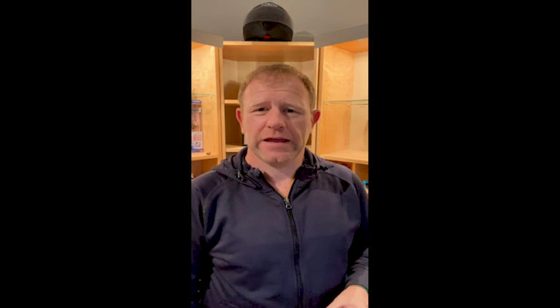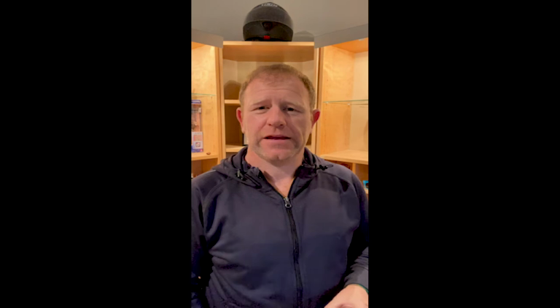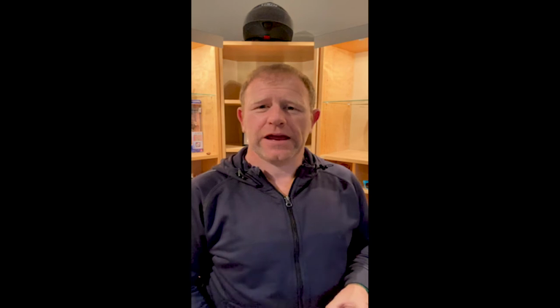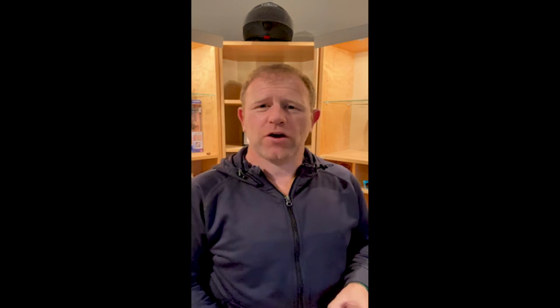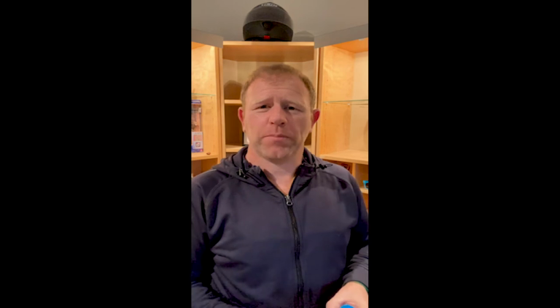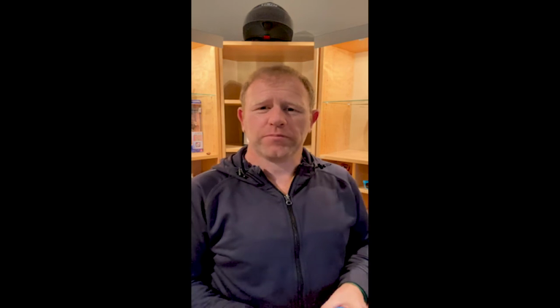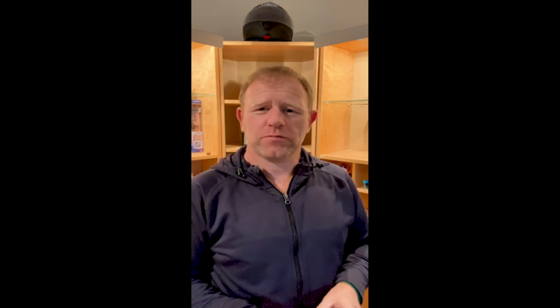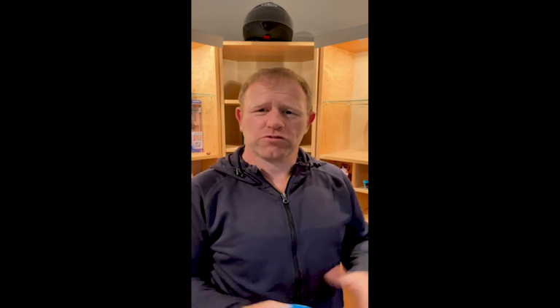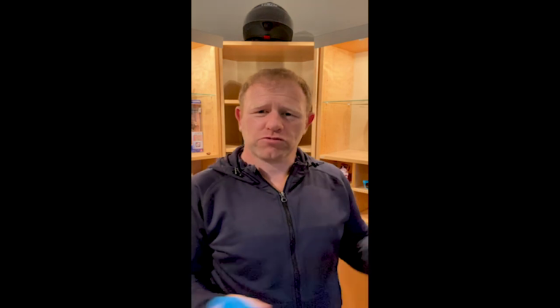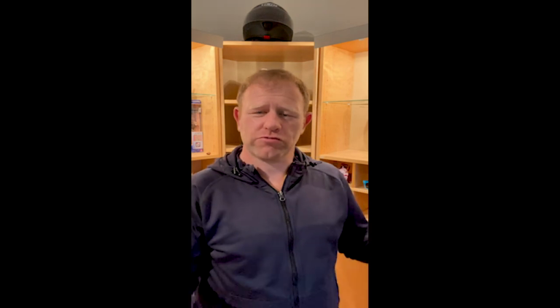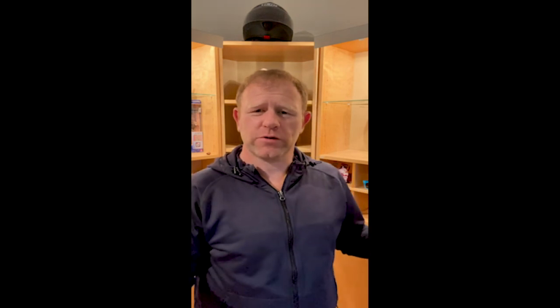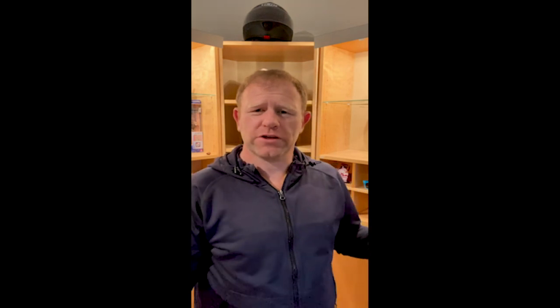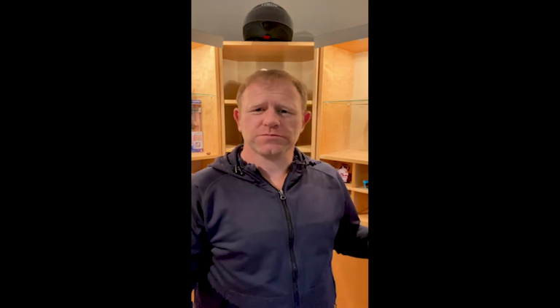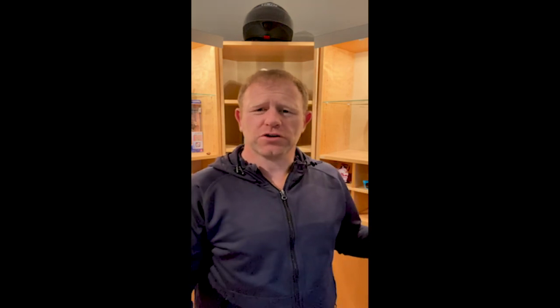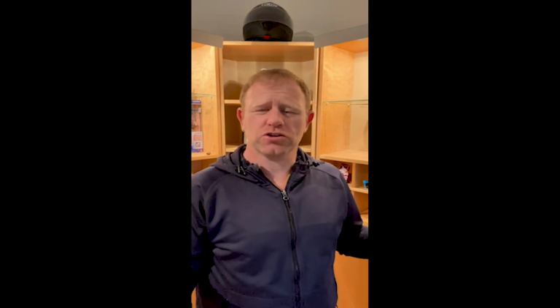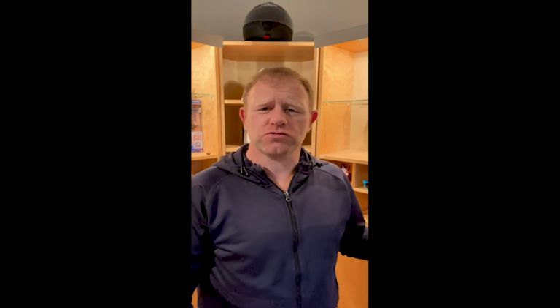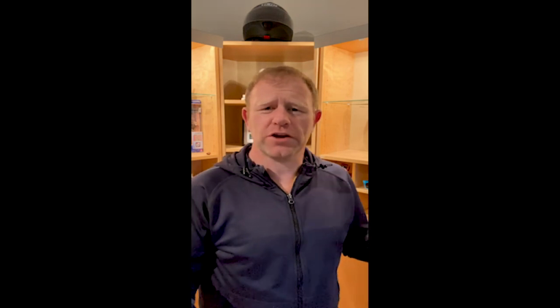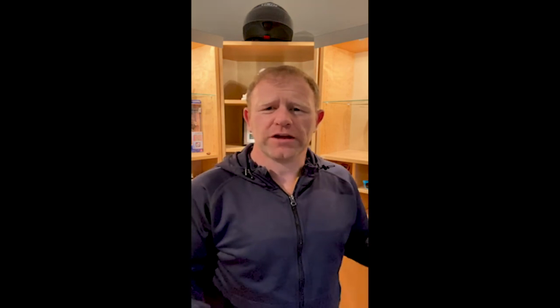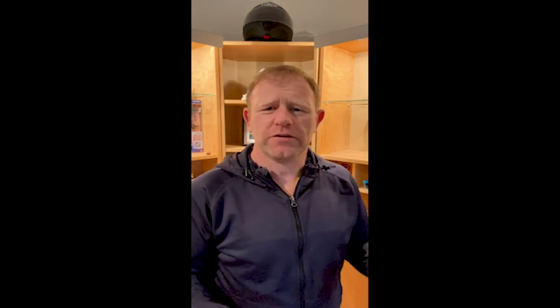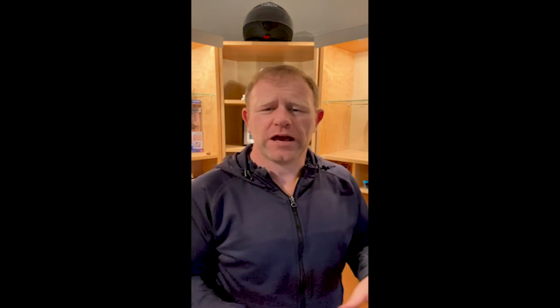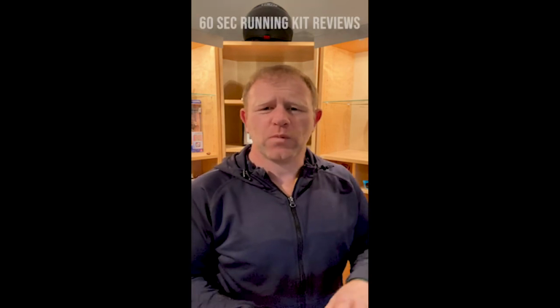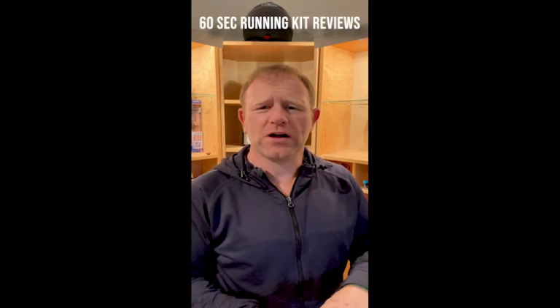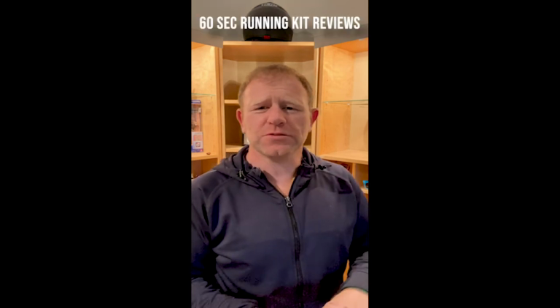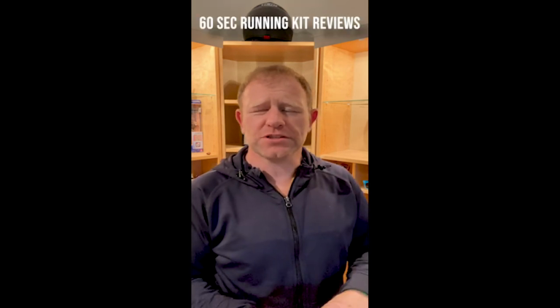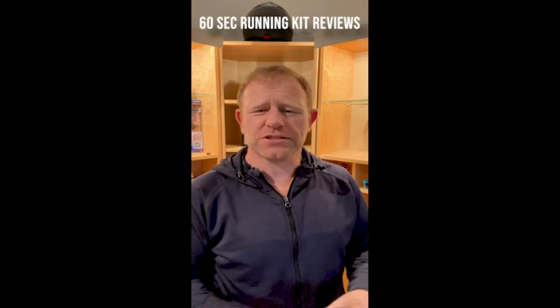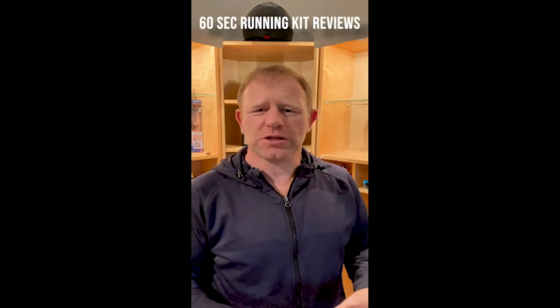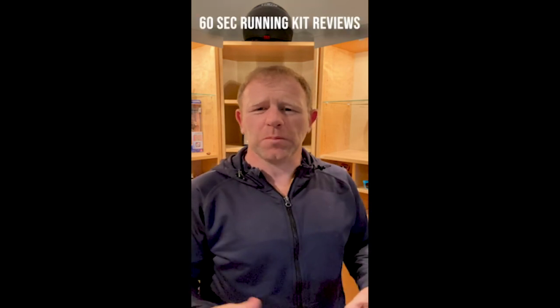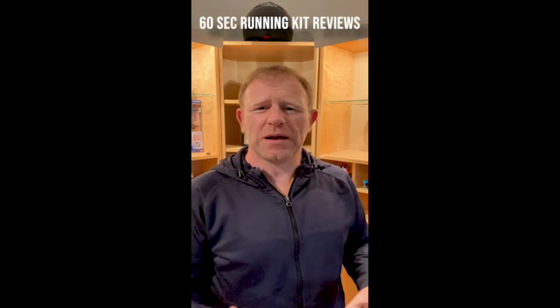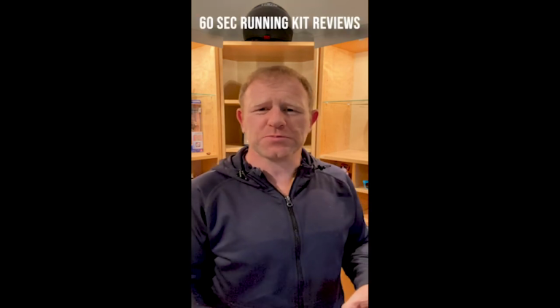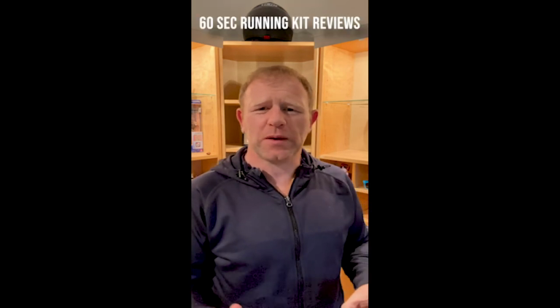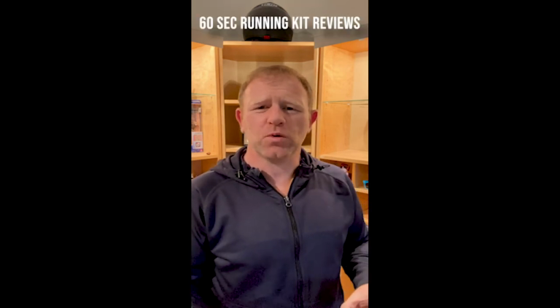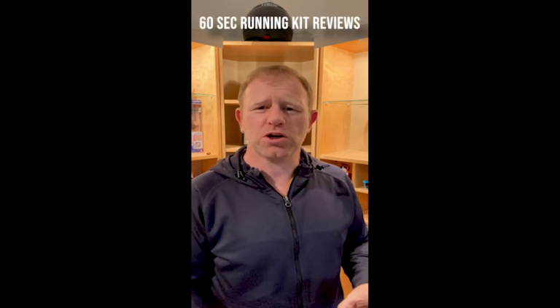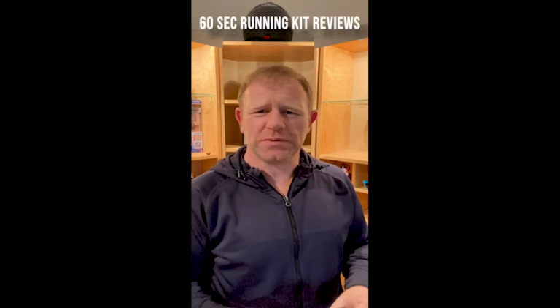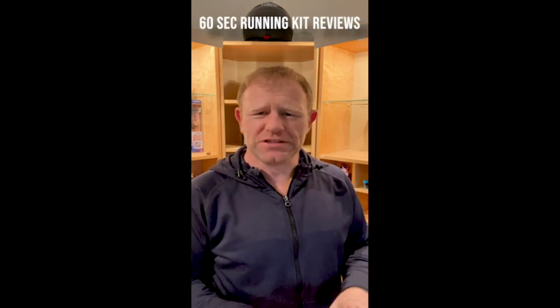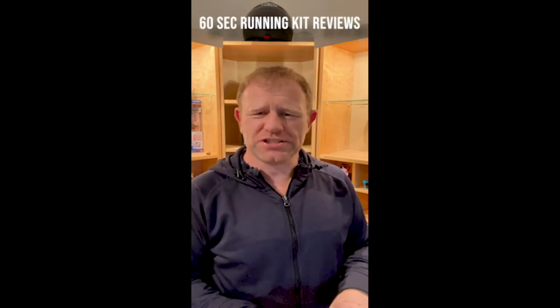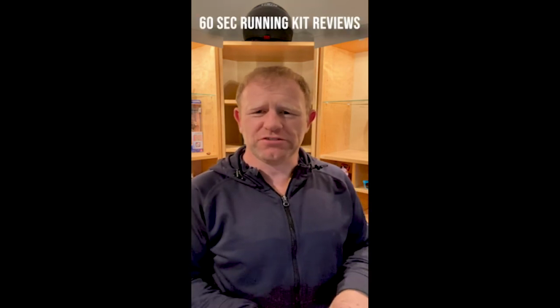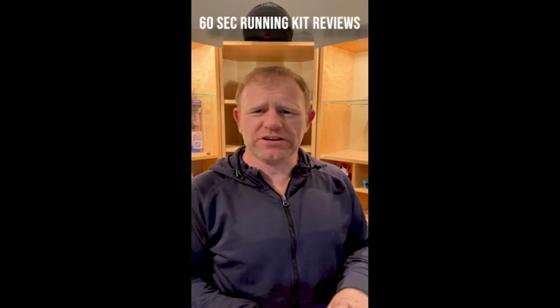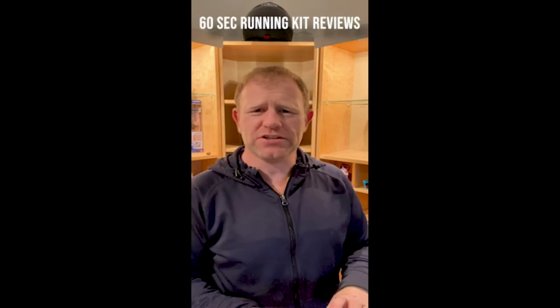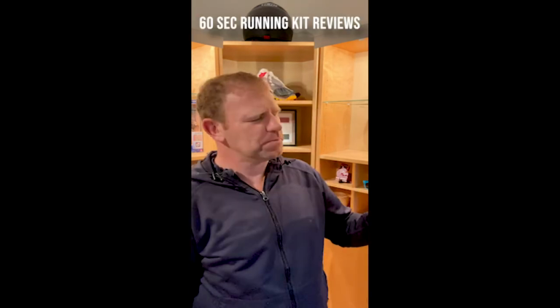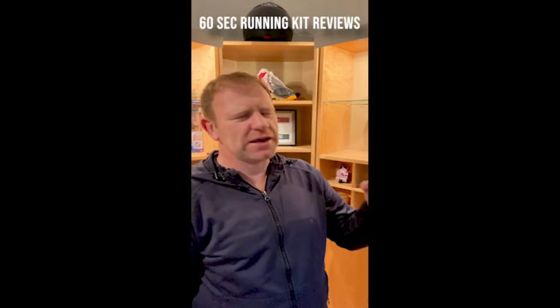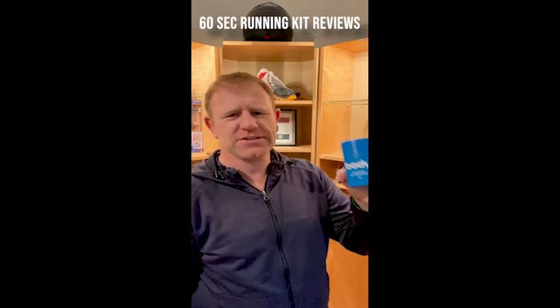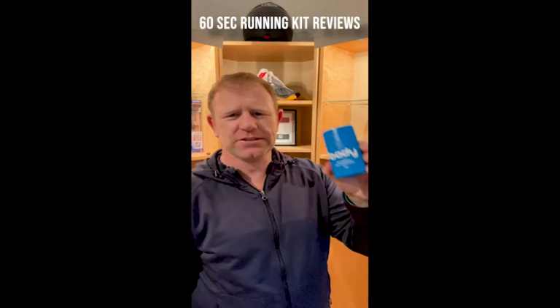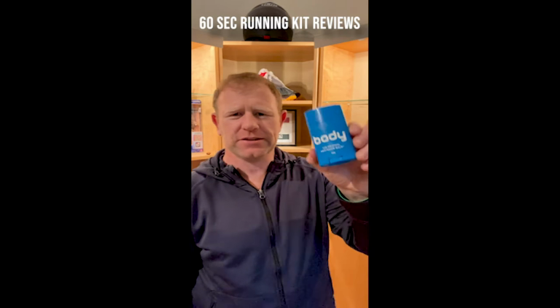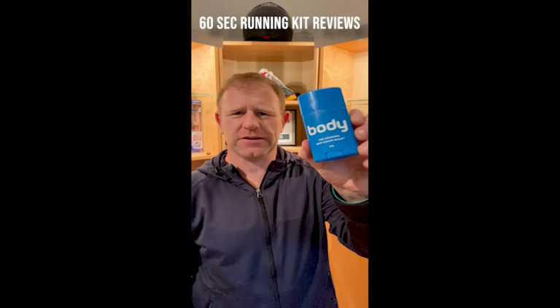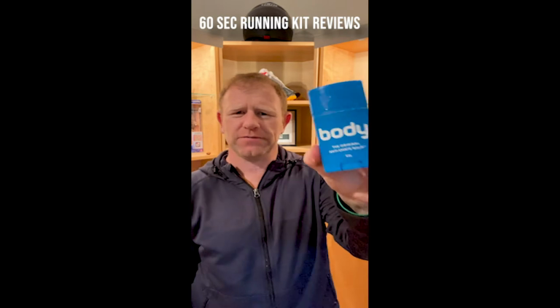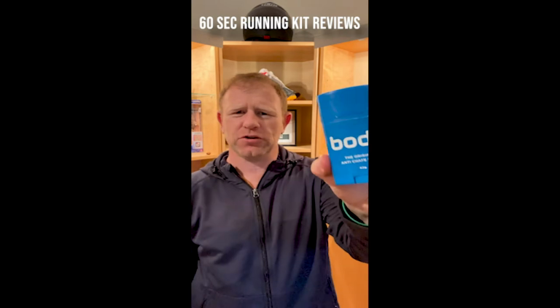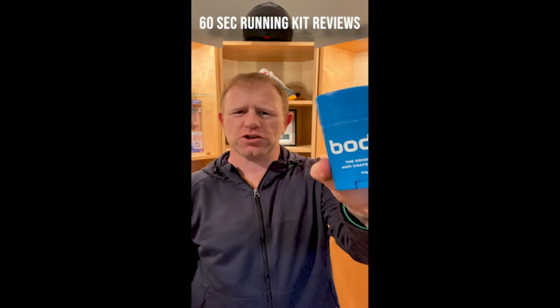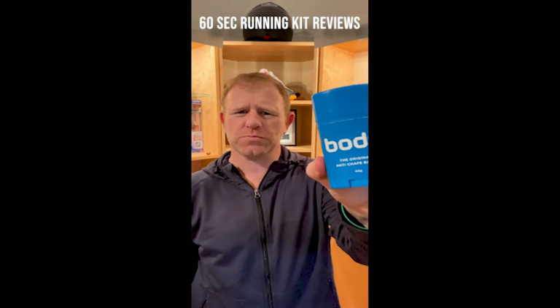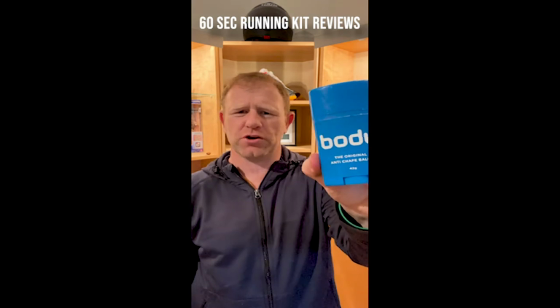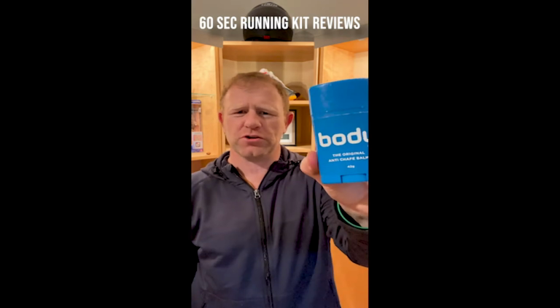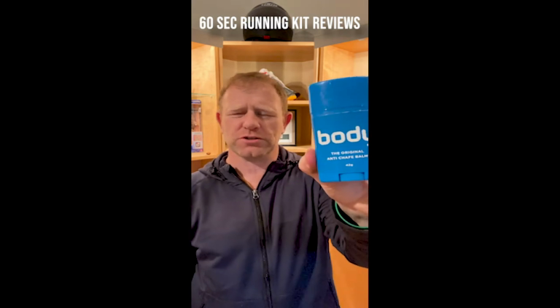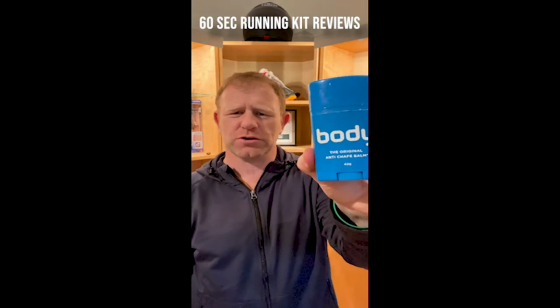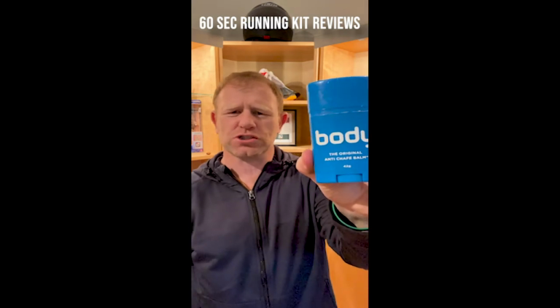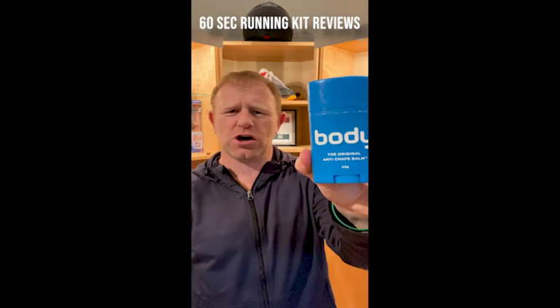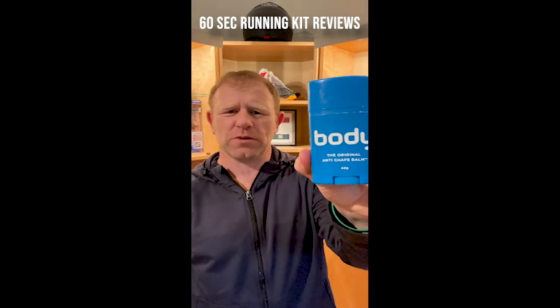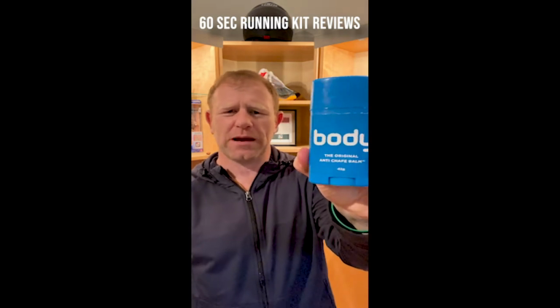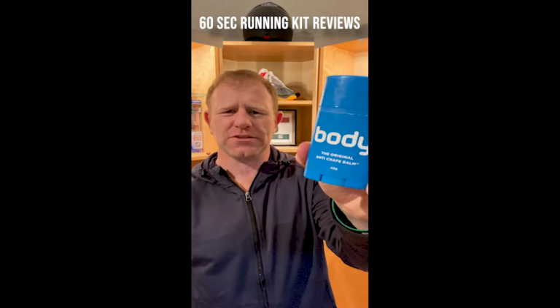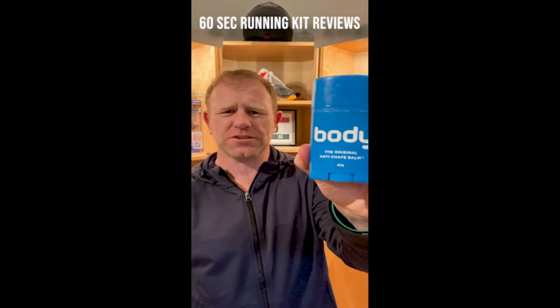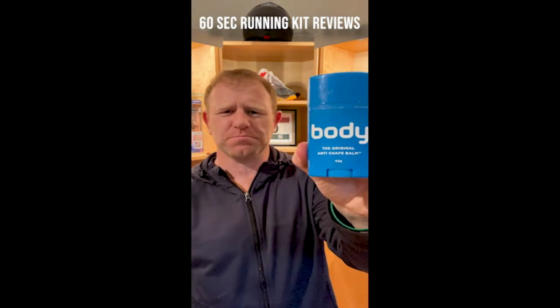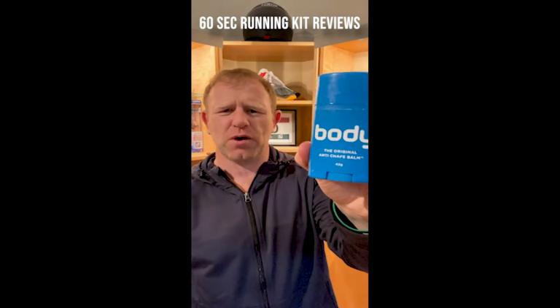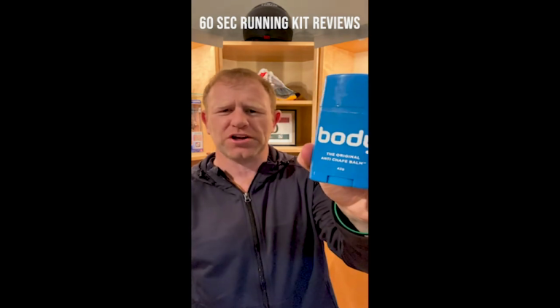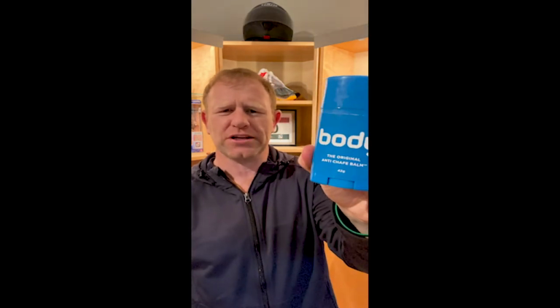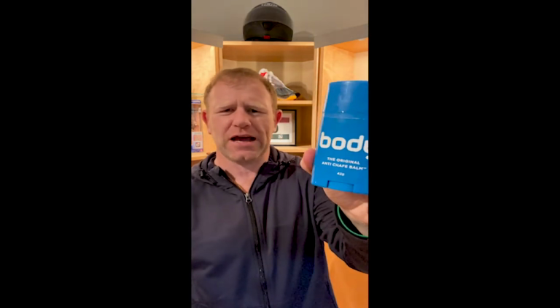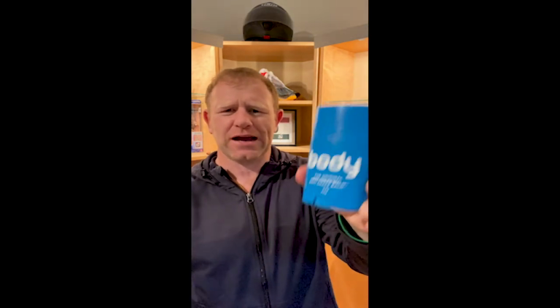Heyo, Trey Williams, Ultramariner. Welcome to this little Best Bit, Worst Bit series. The first product I want to talk about is this Body Glide.